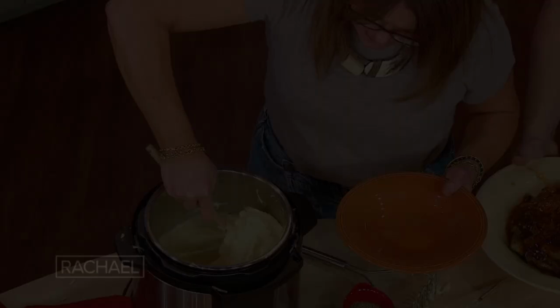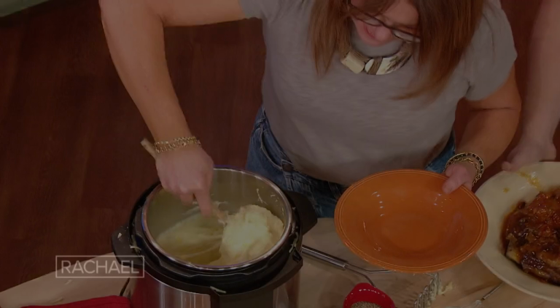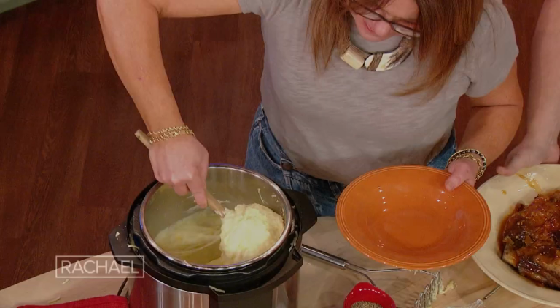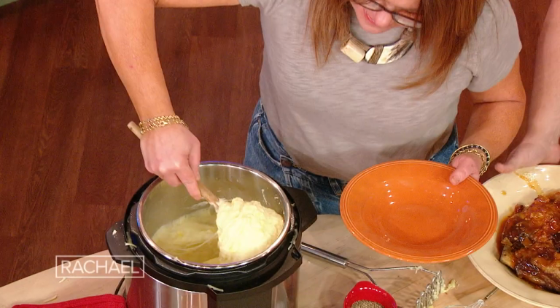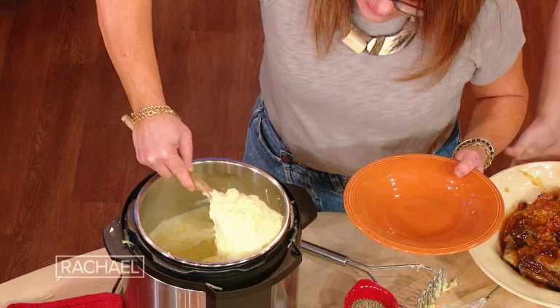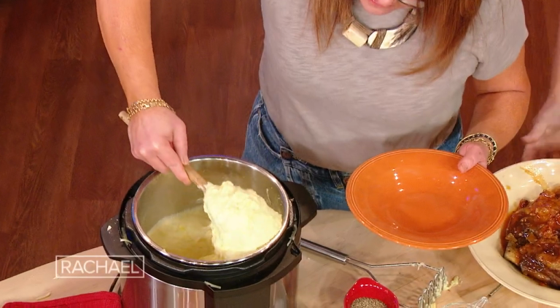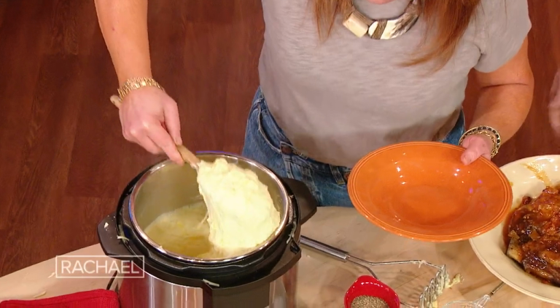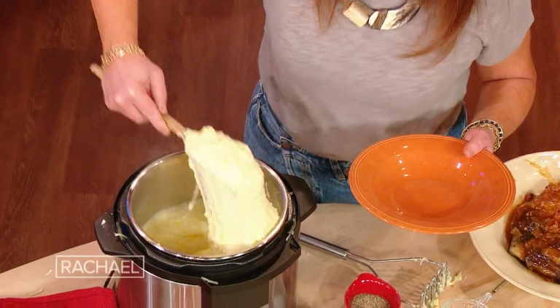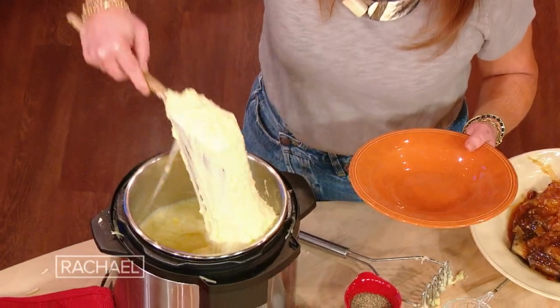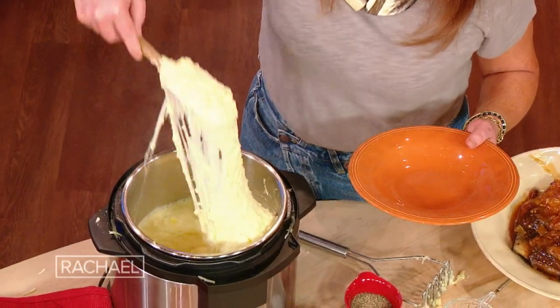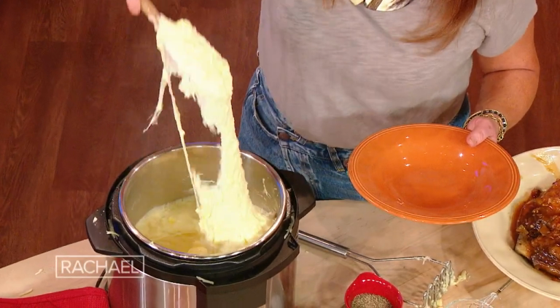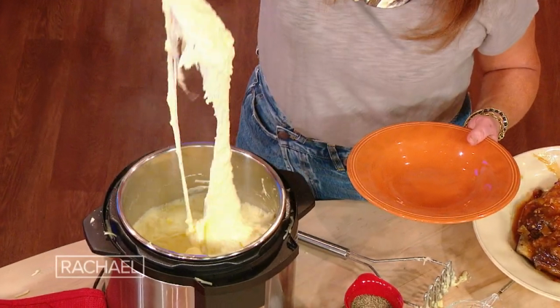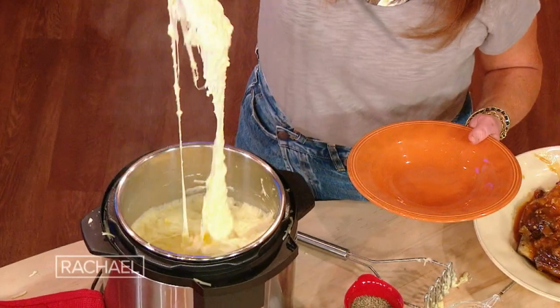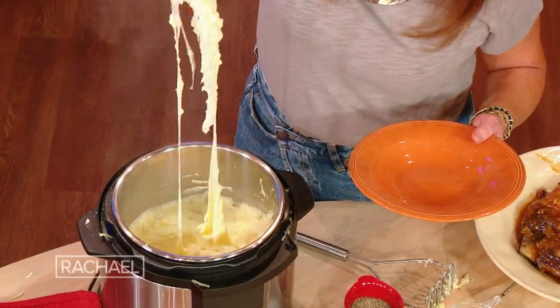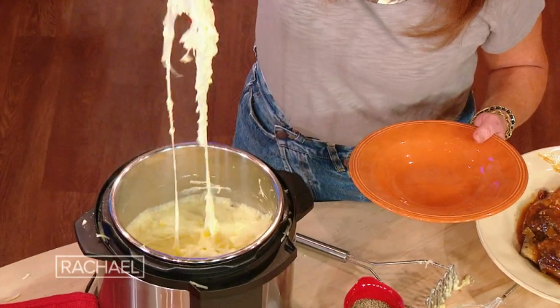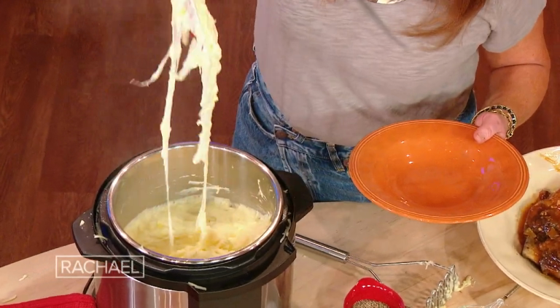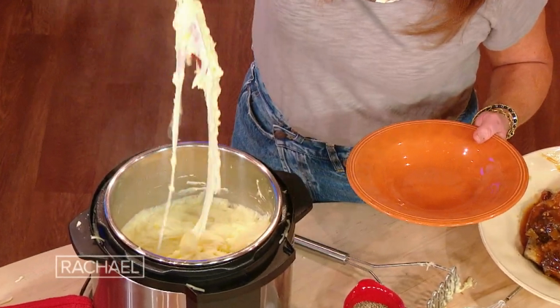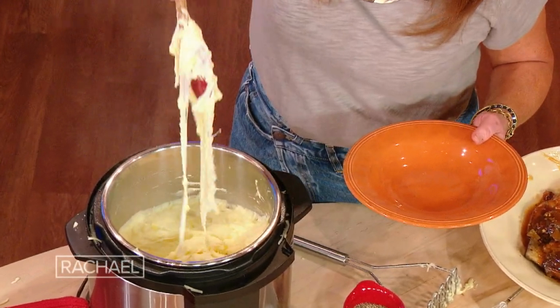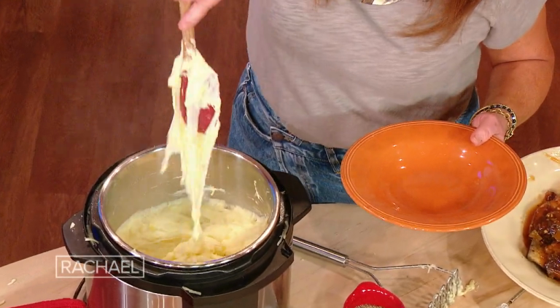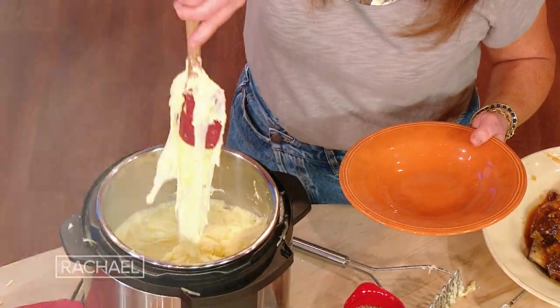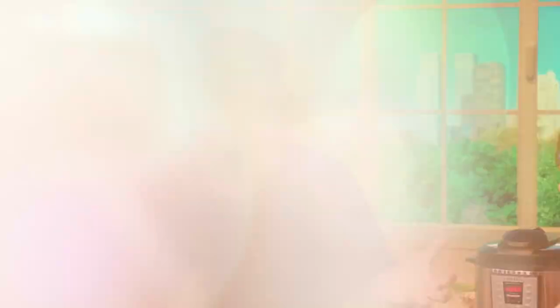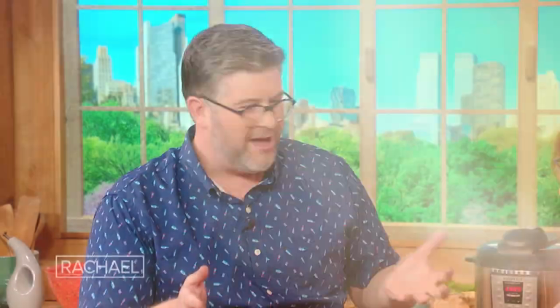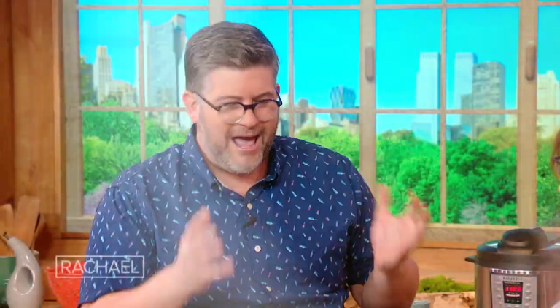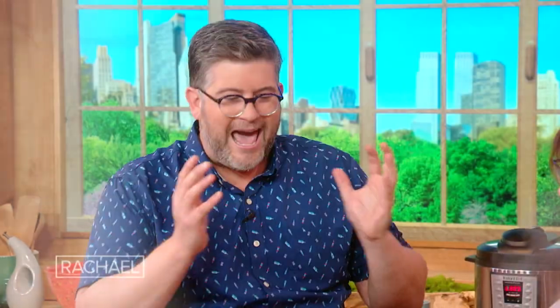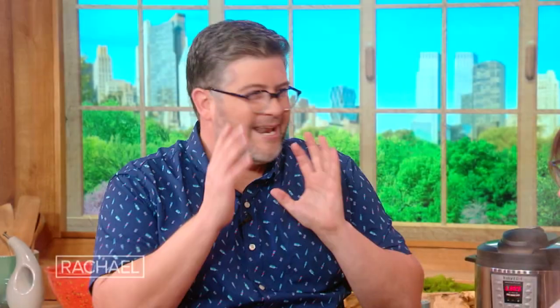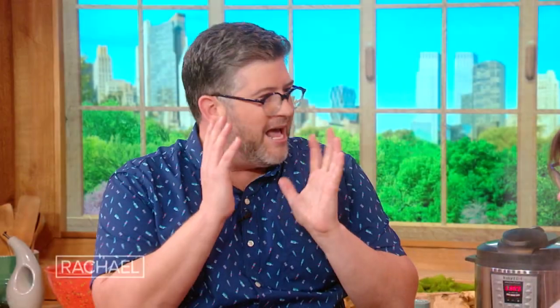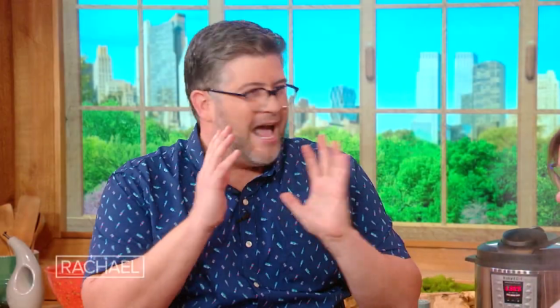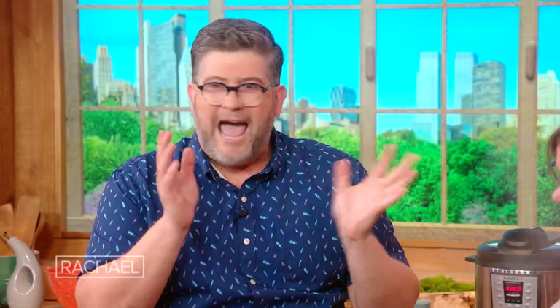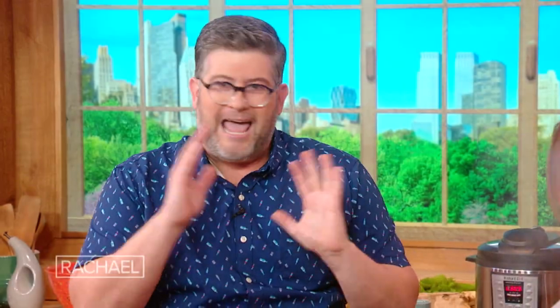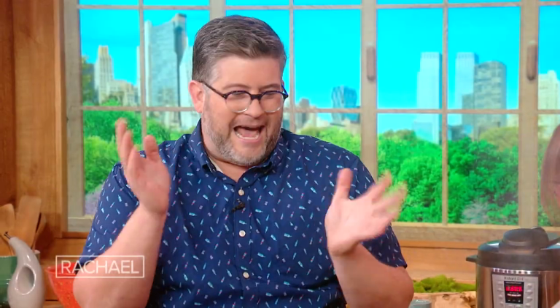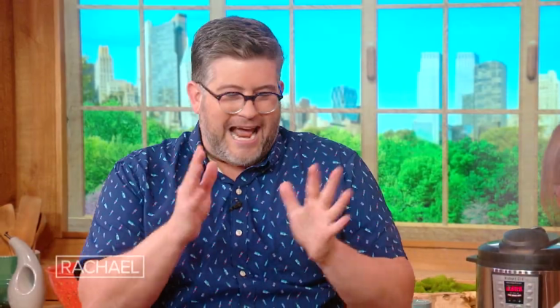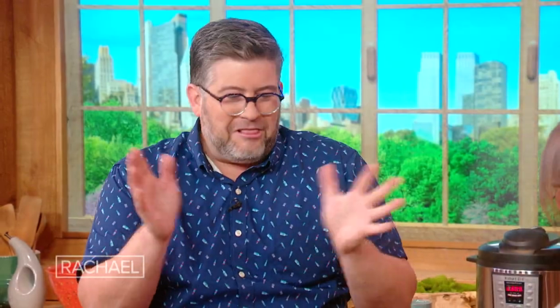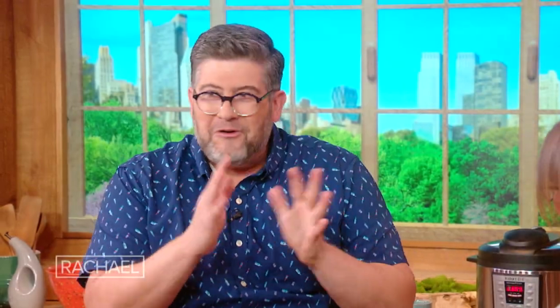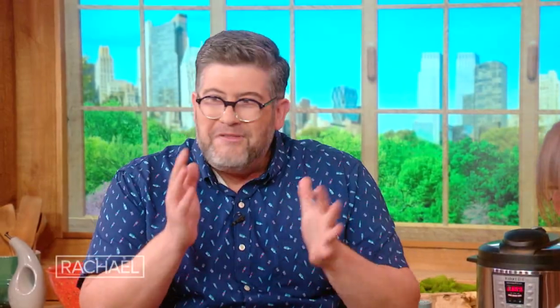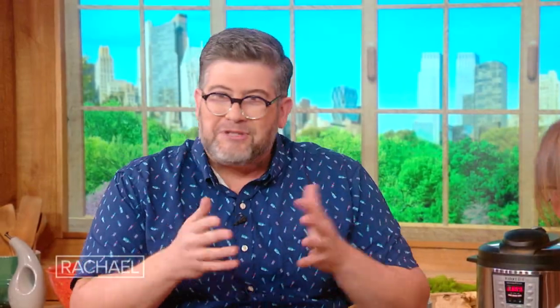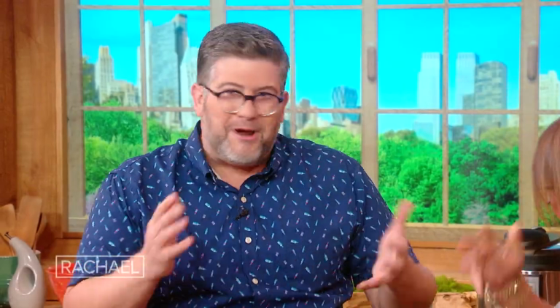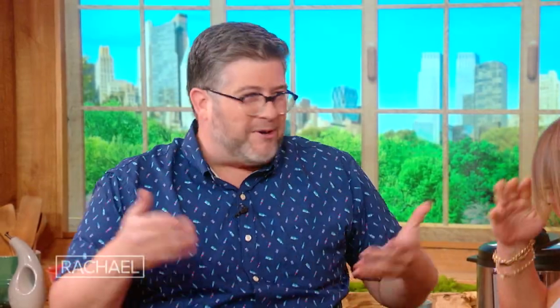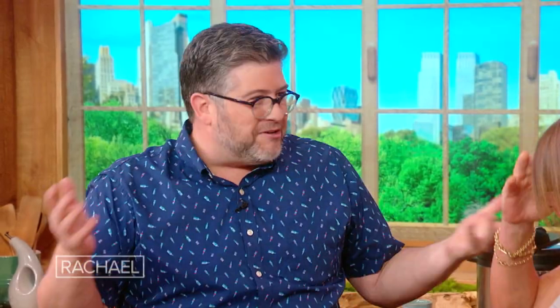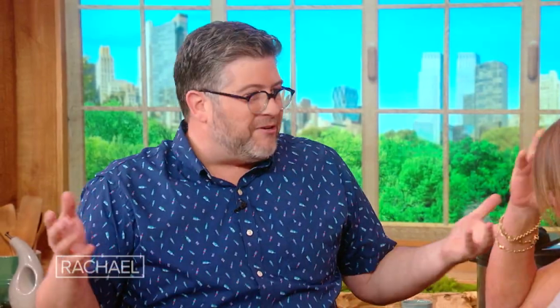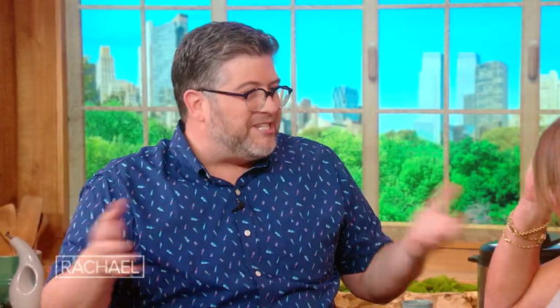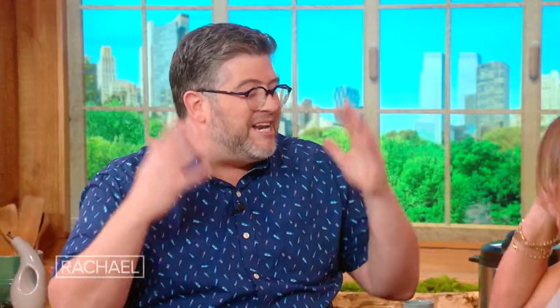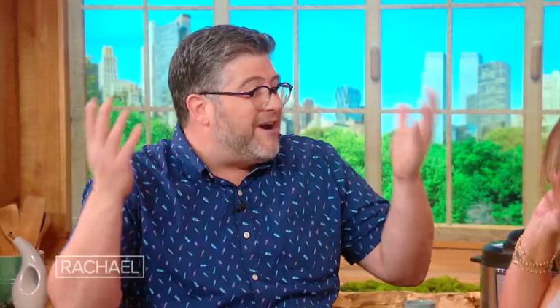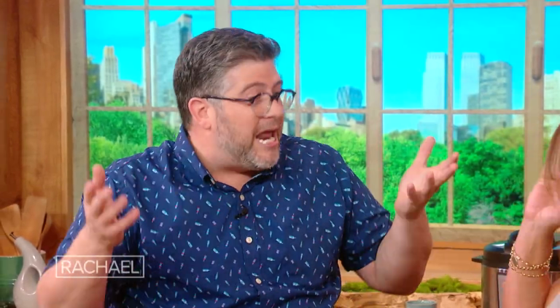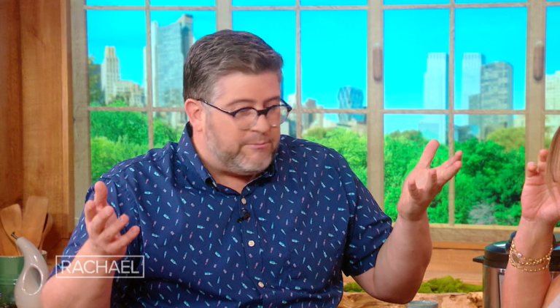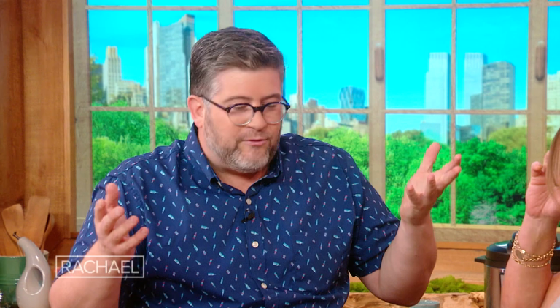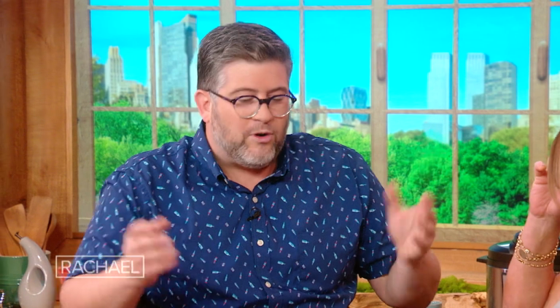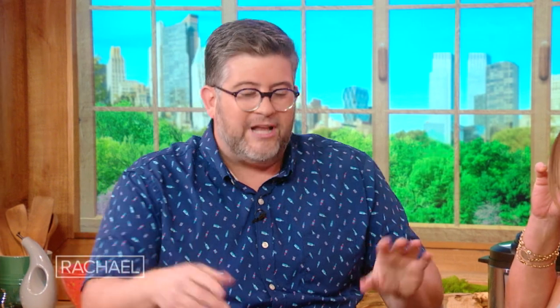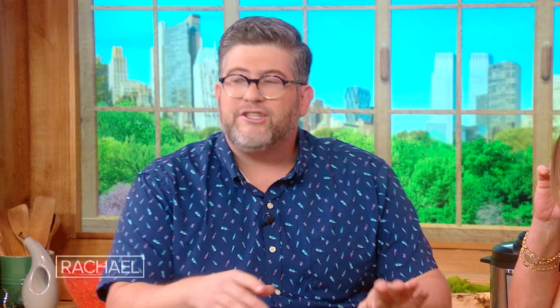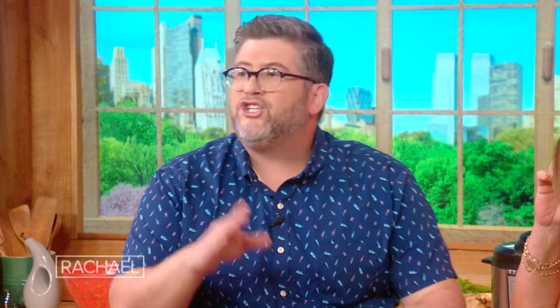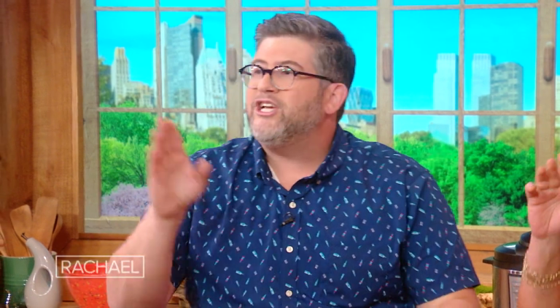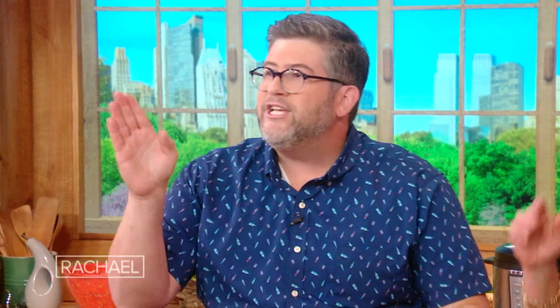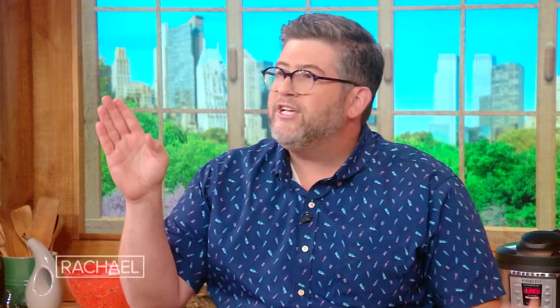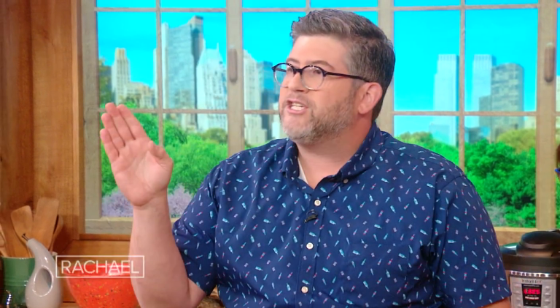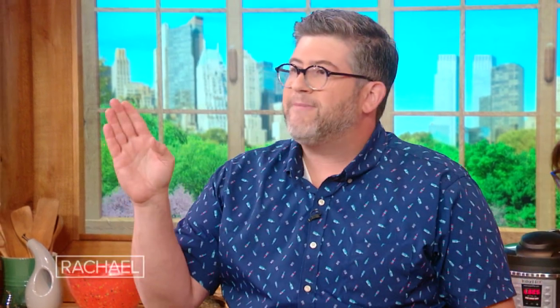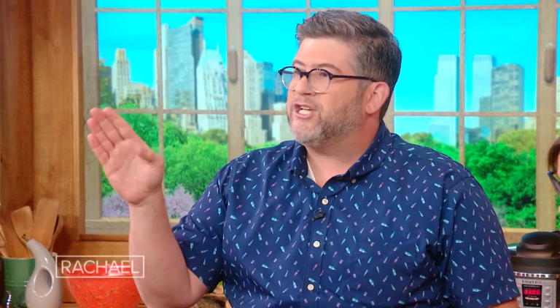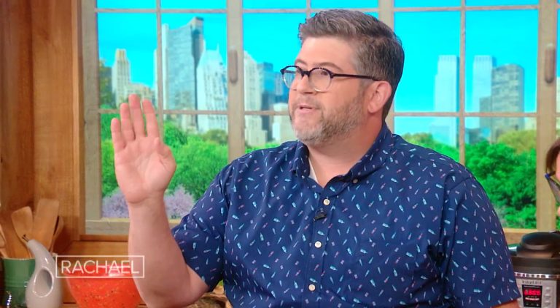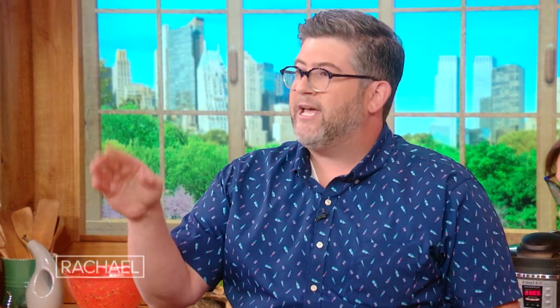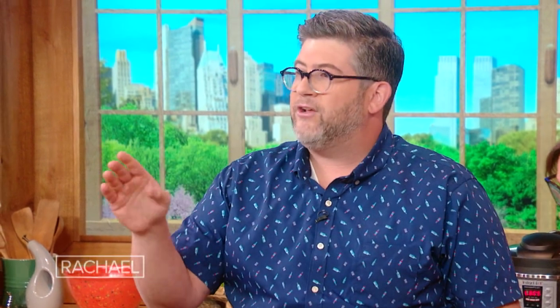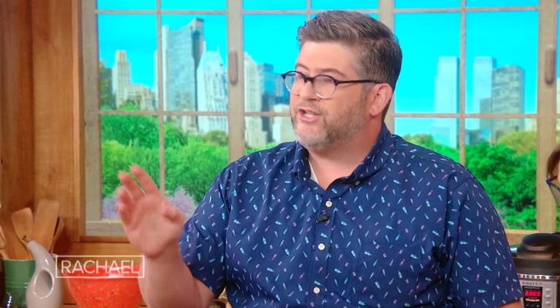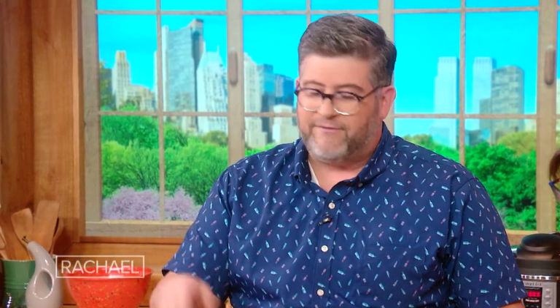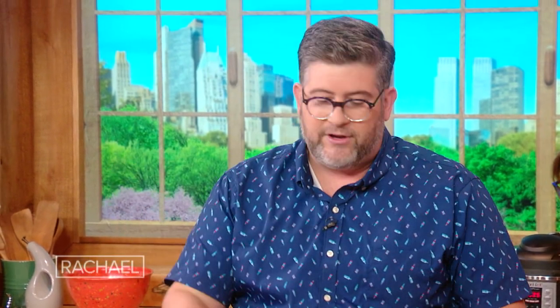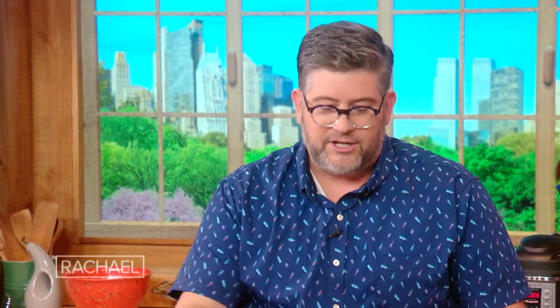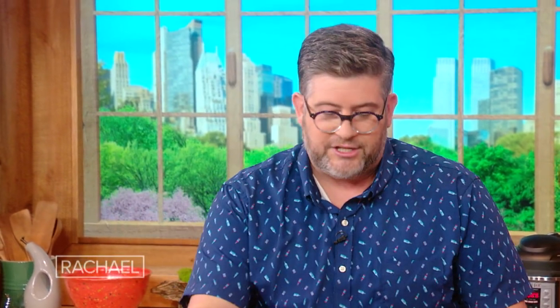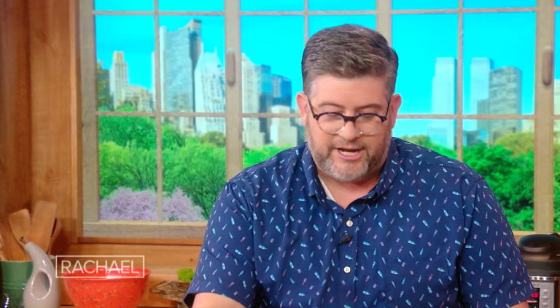French style potatoes called Aligot. And I learned this when I went to France — I never had it before. It's the cheesiest mashed potatoes you're ever gonna see.